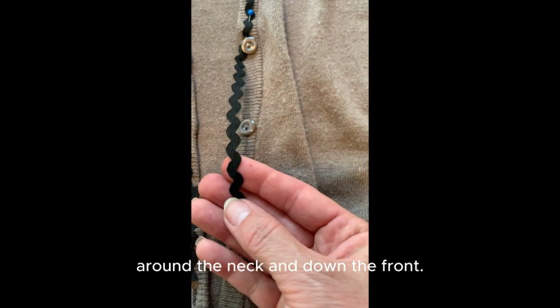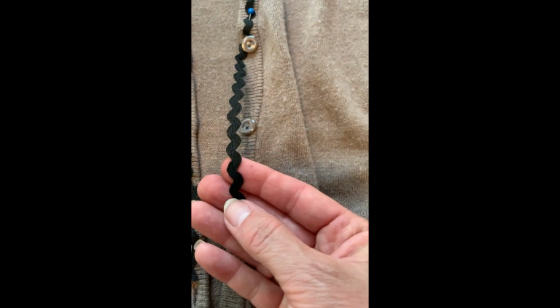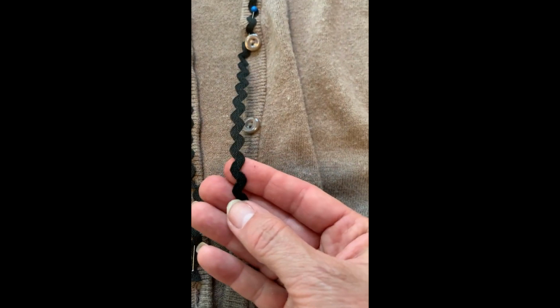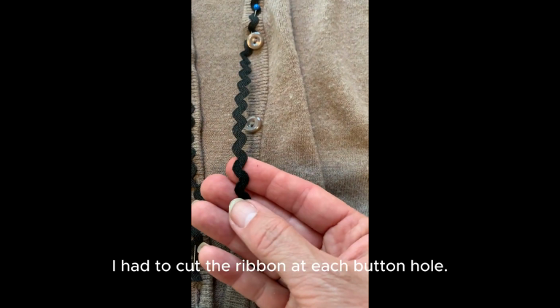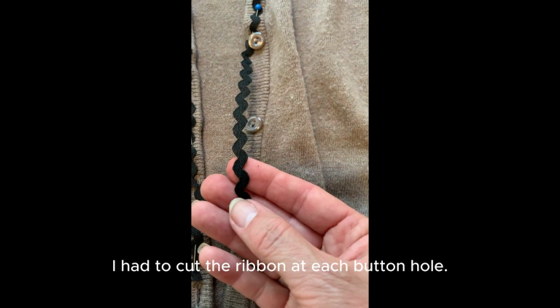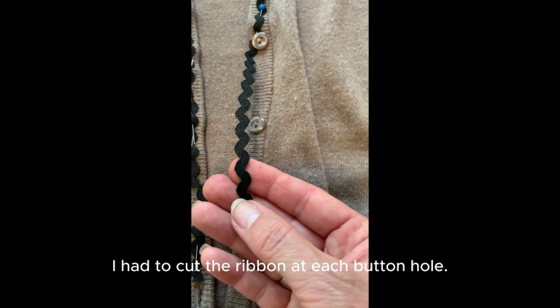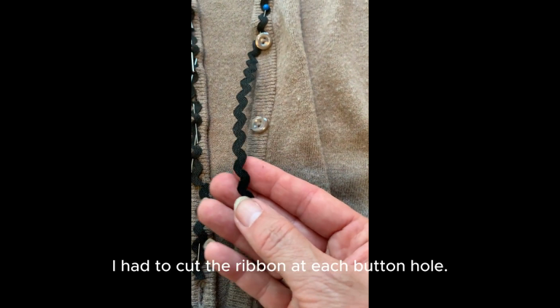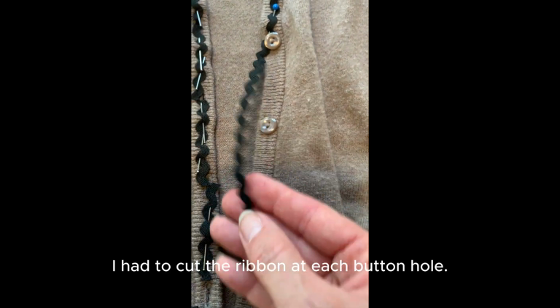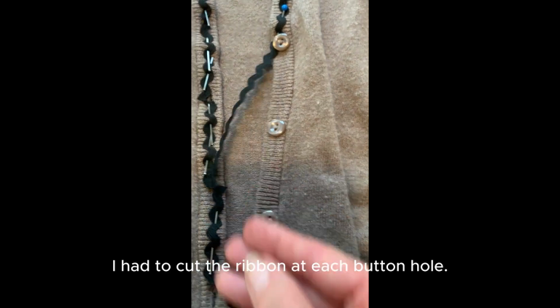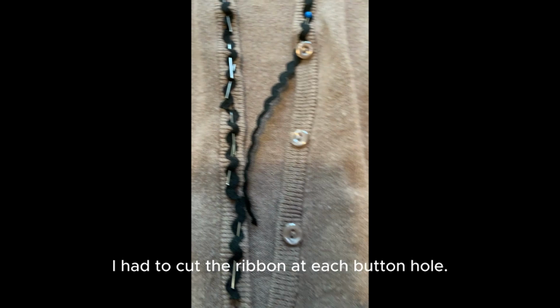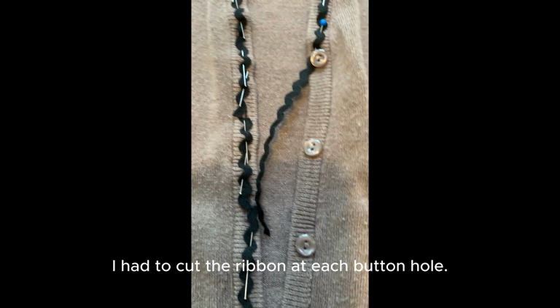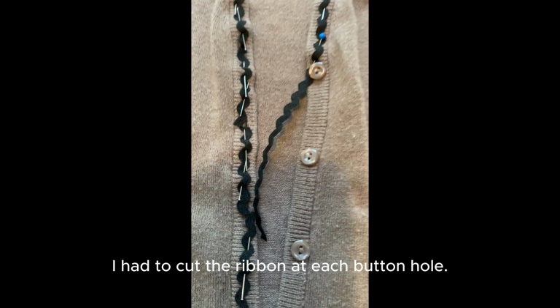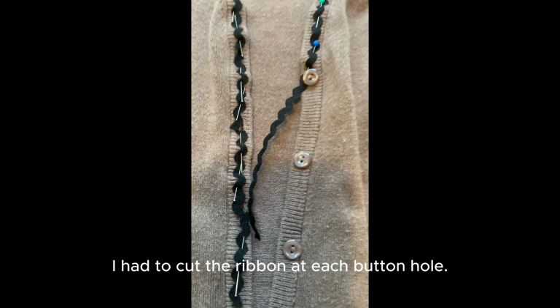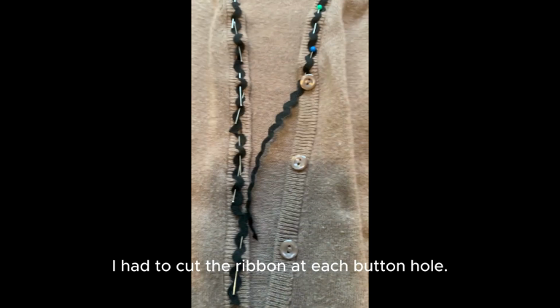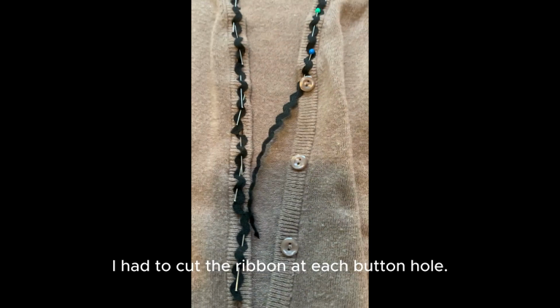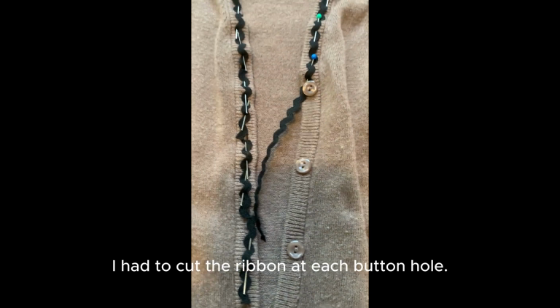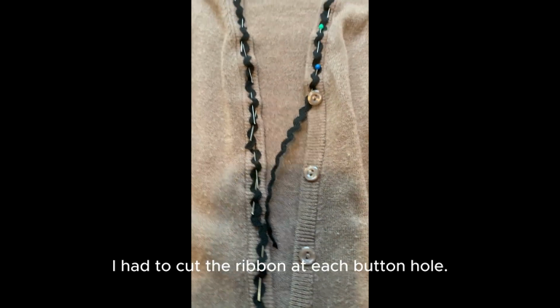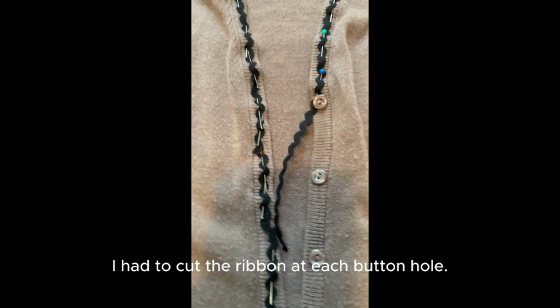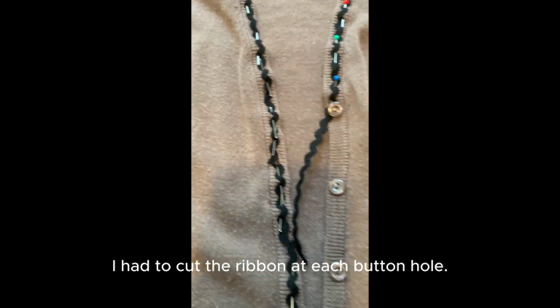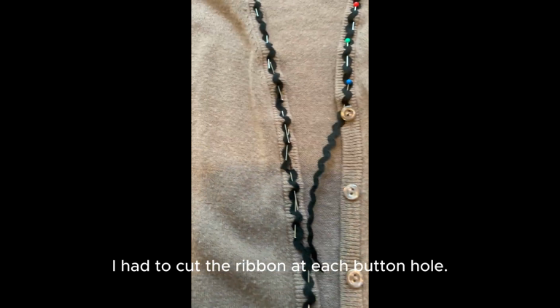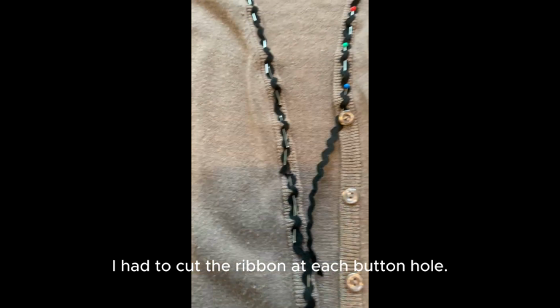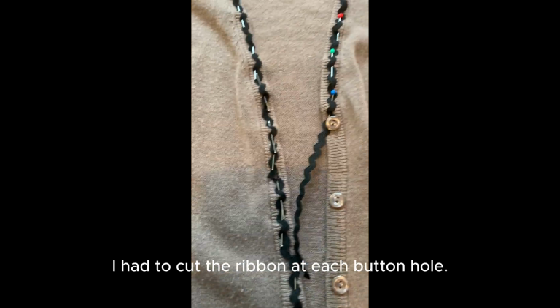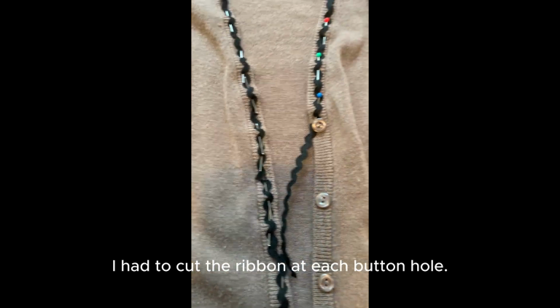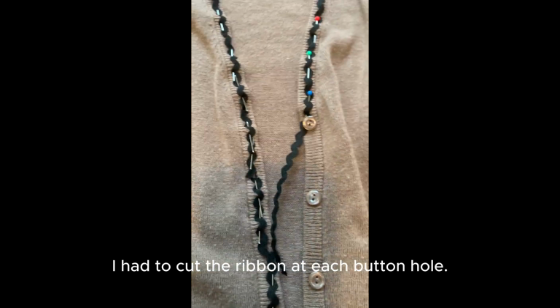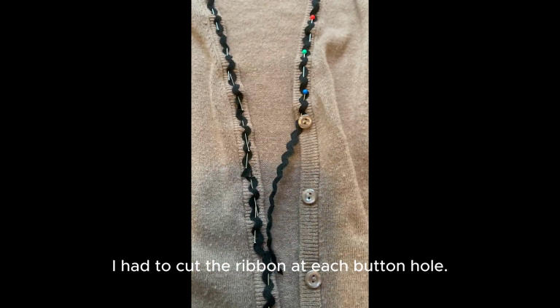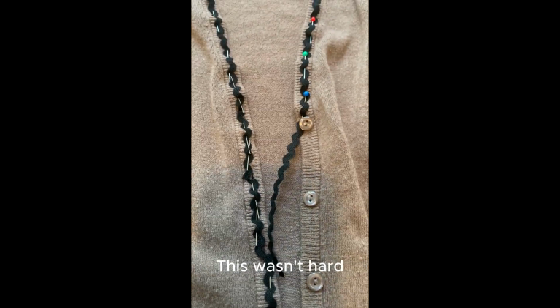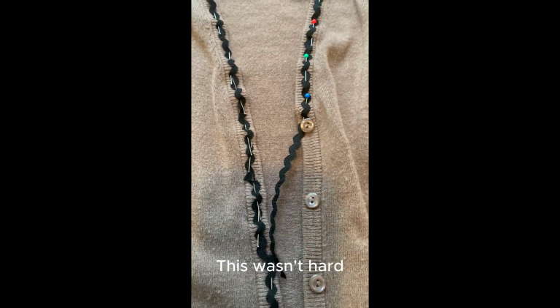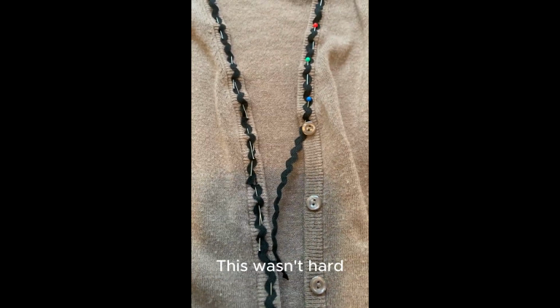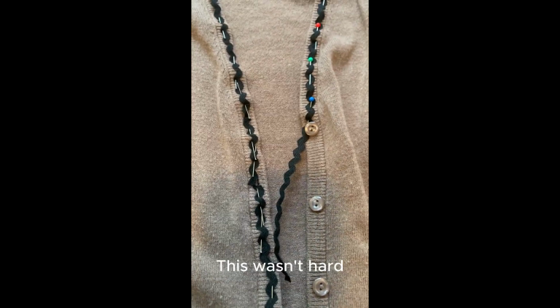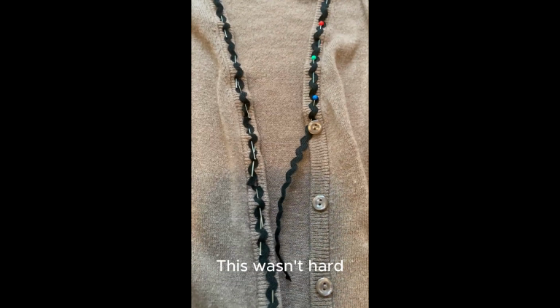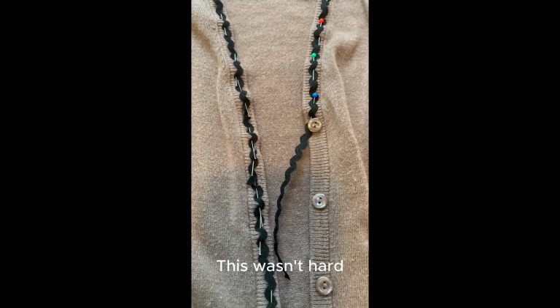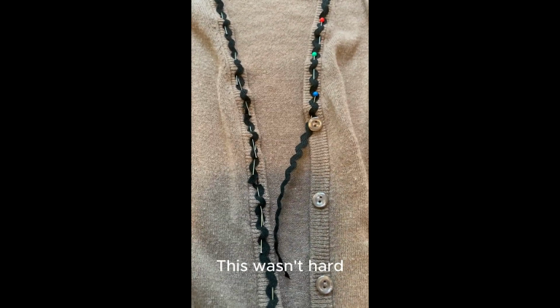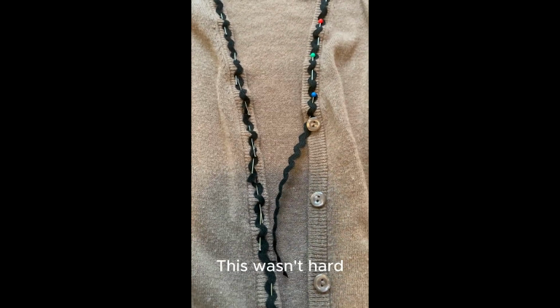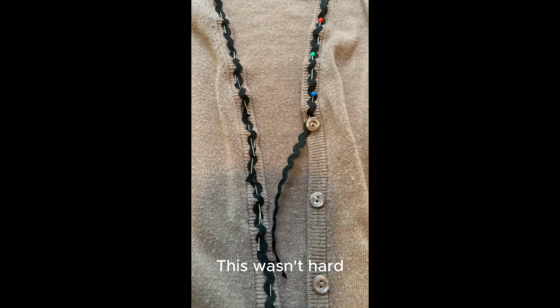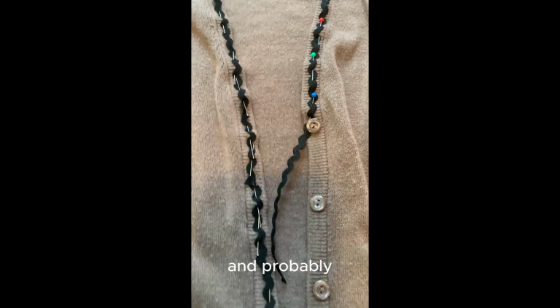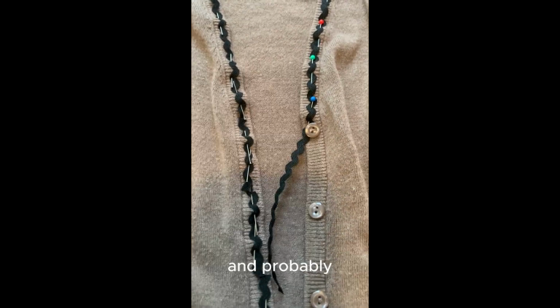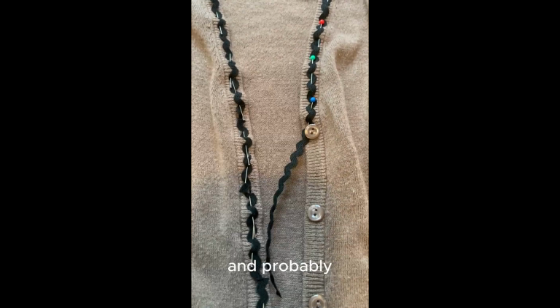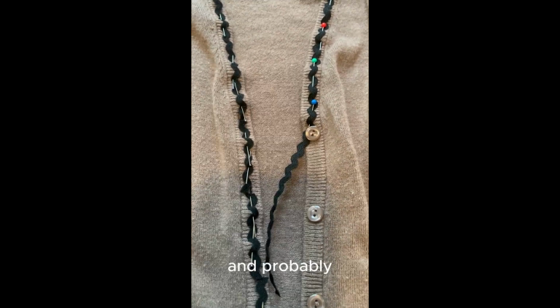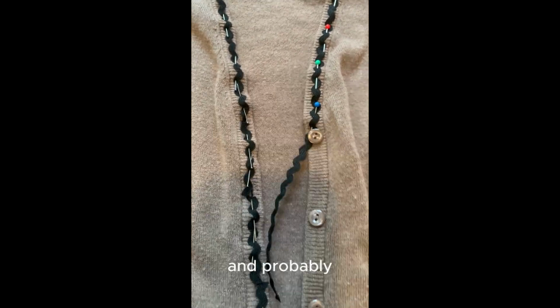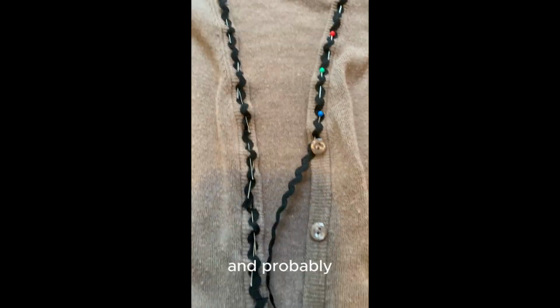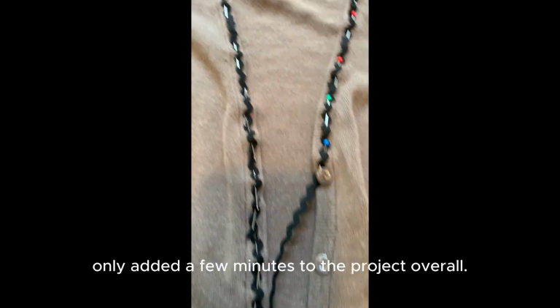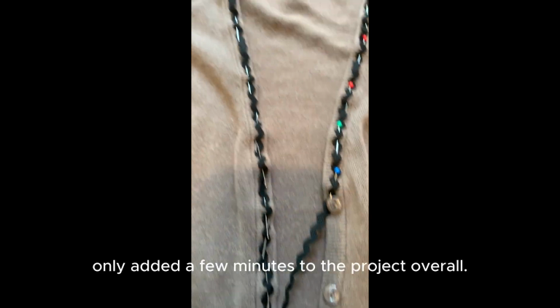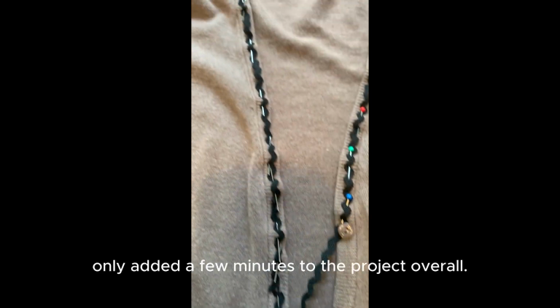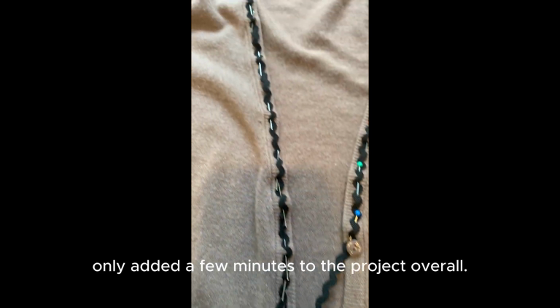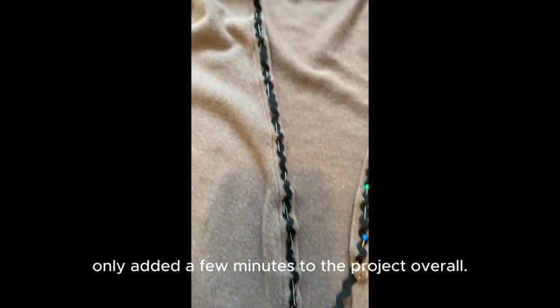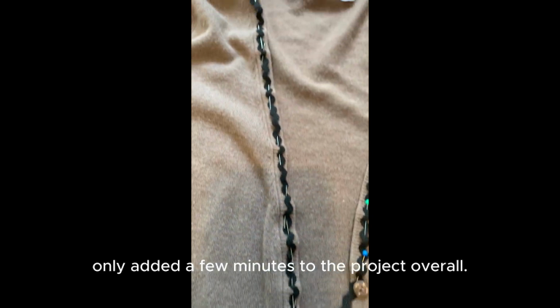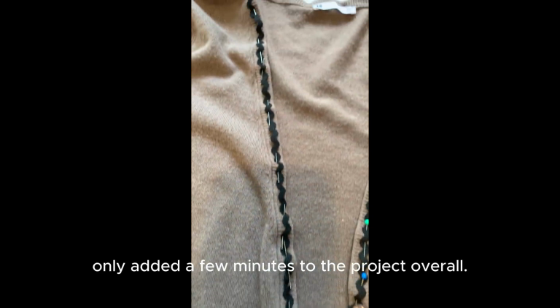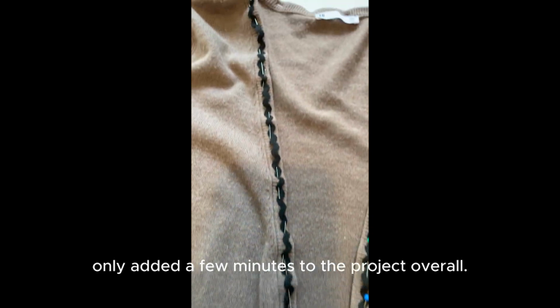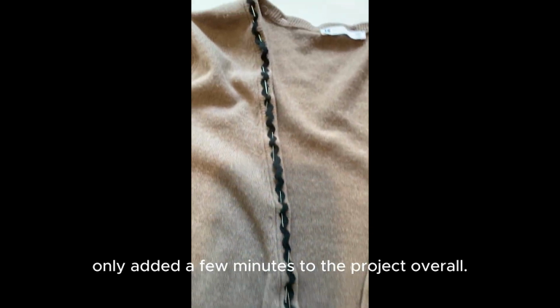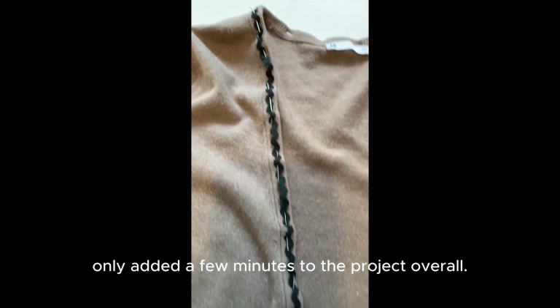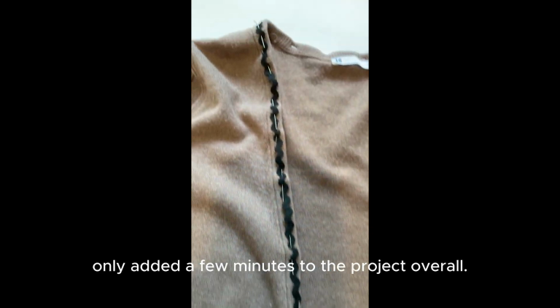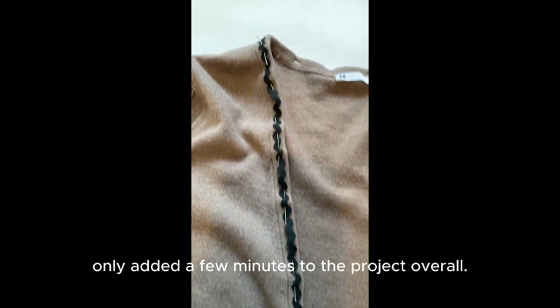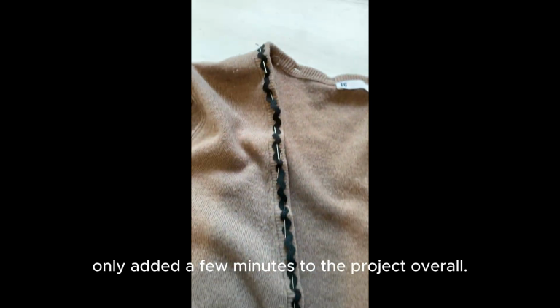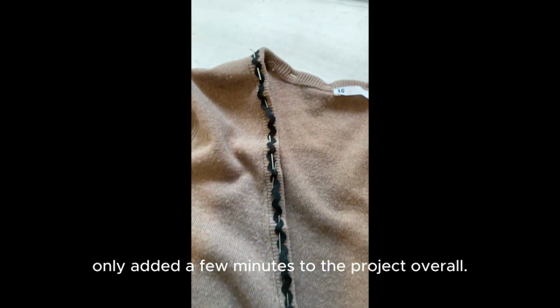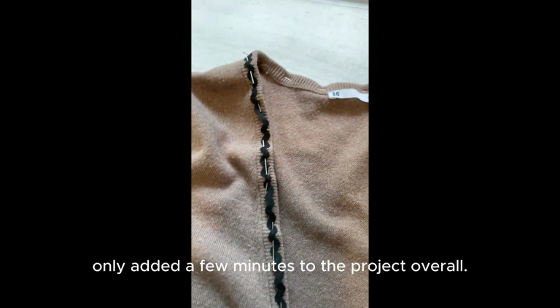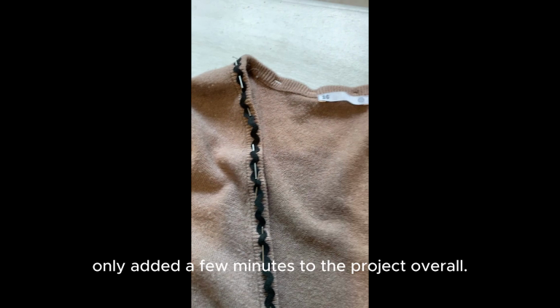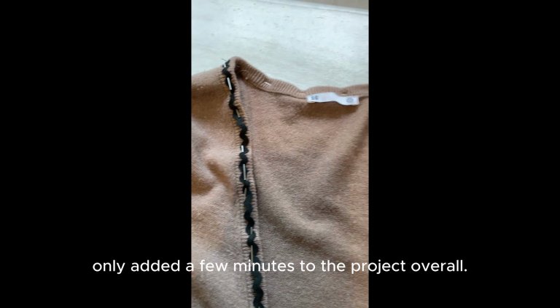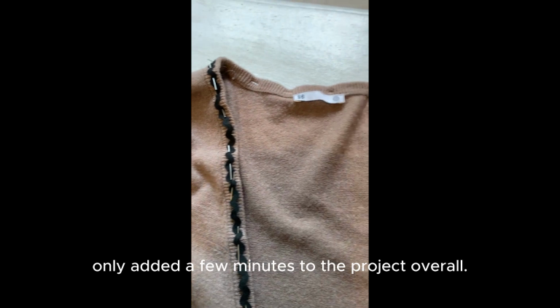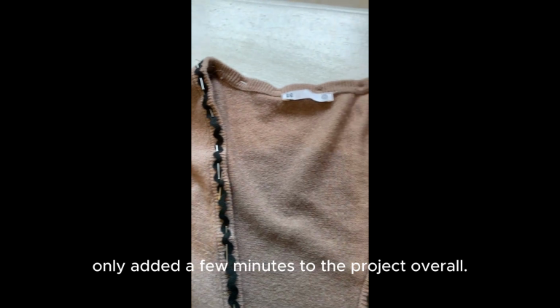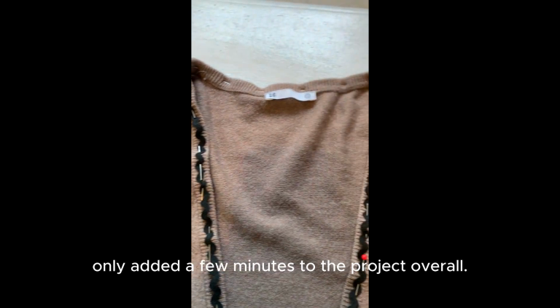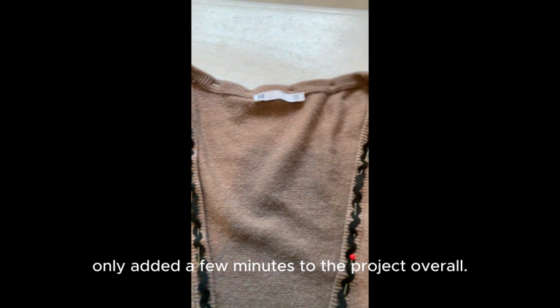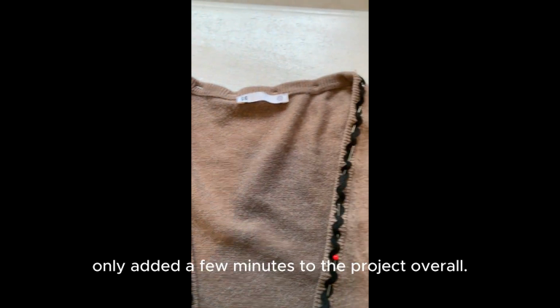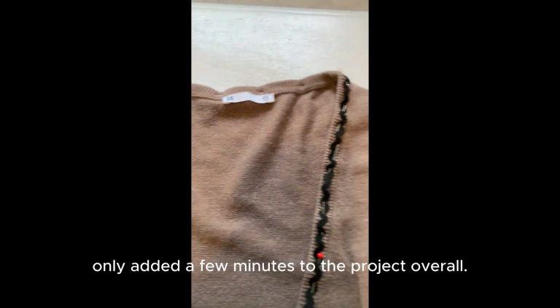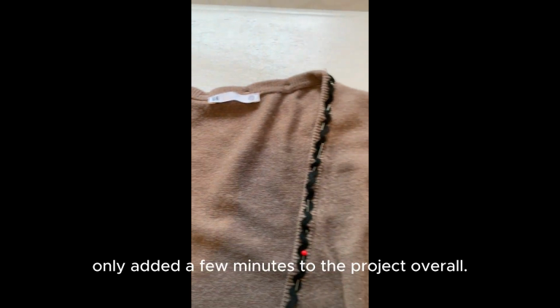I had to cut the ribbon at each buttonhole. This wasn't hard and probably only added a few minutes to the project overall.